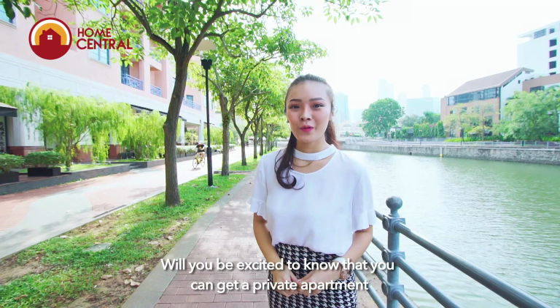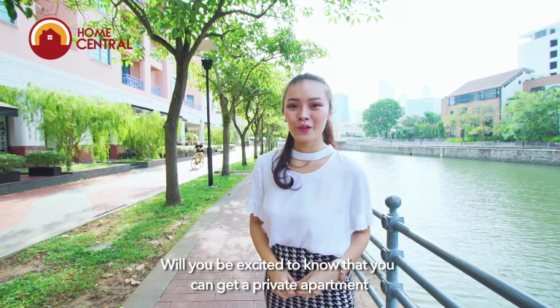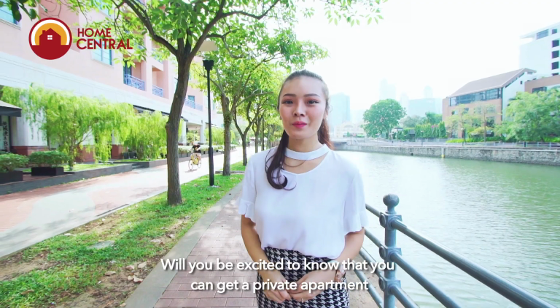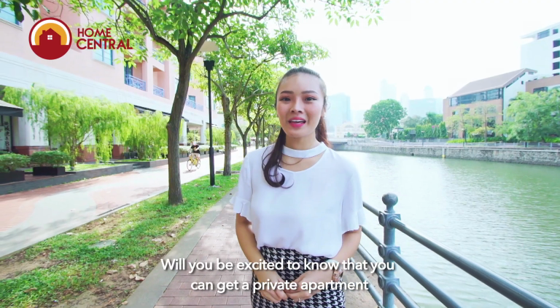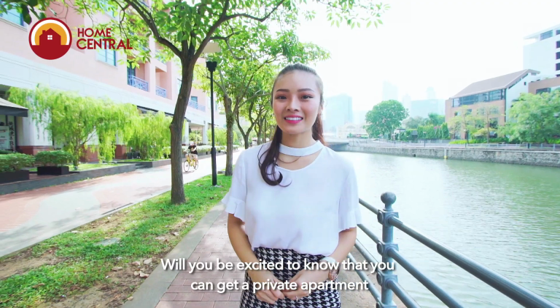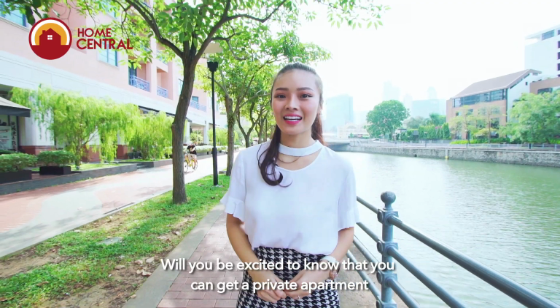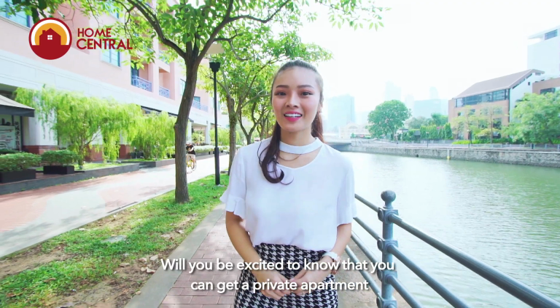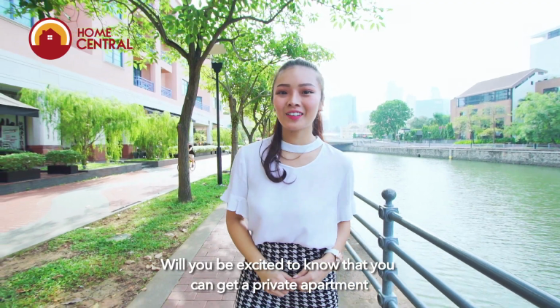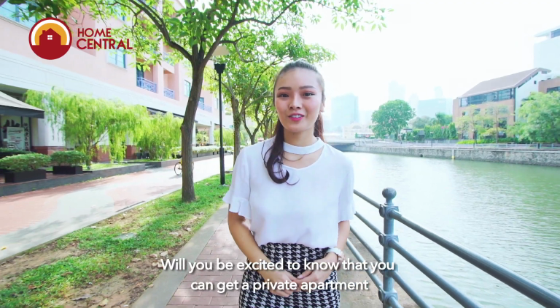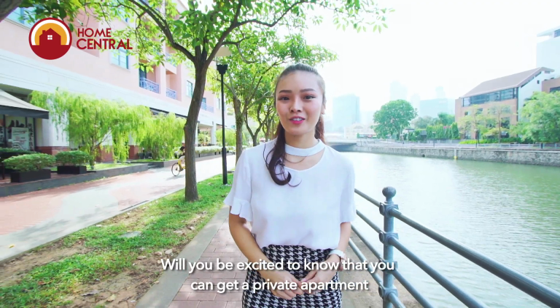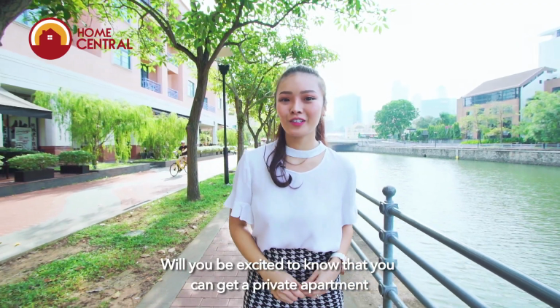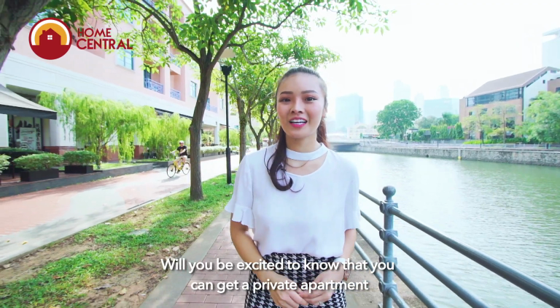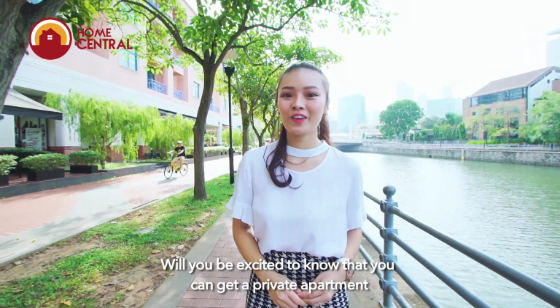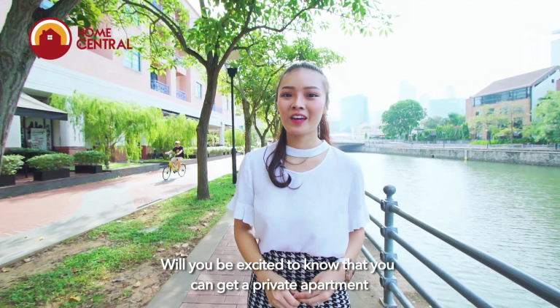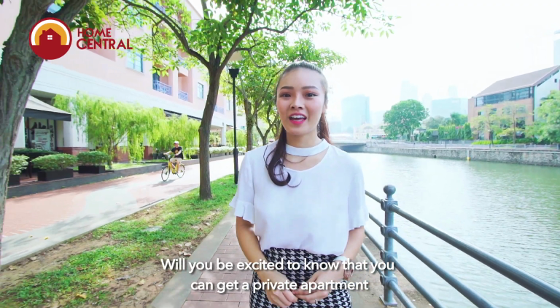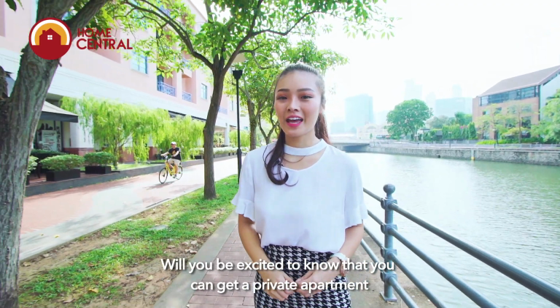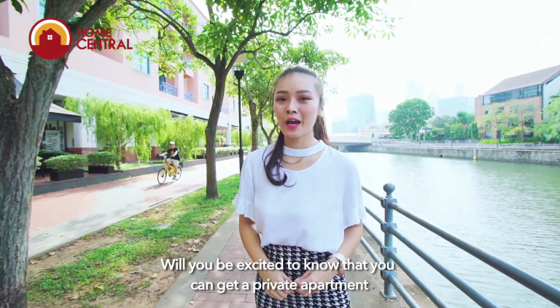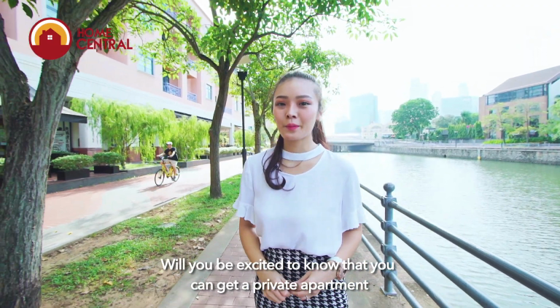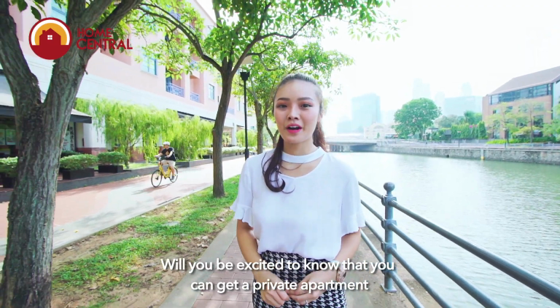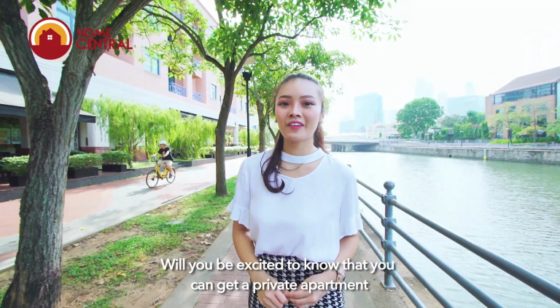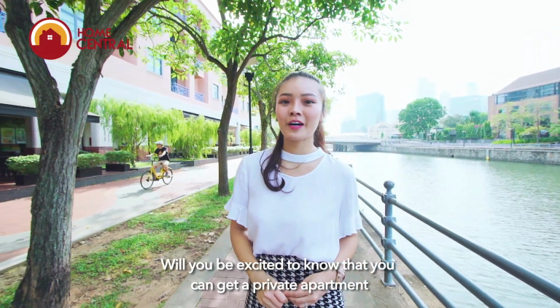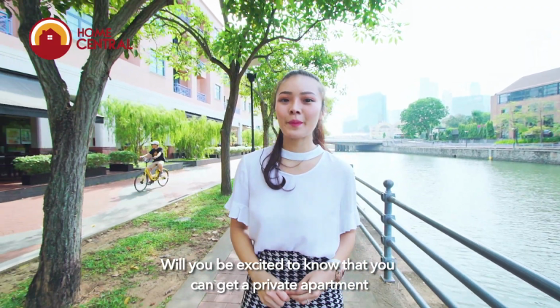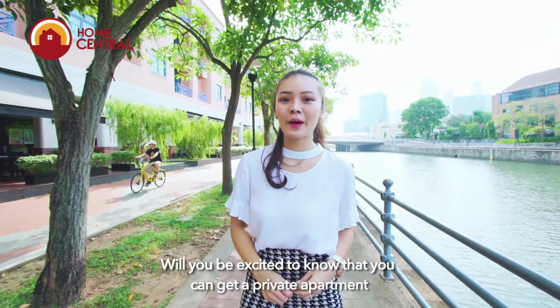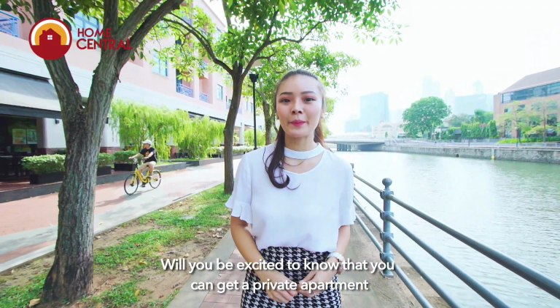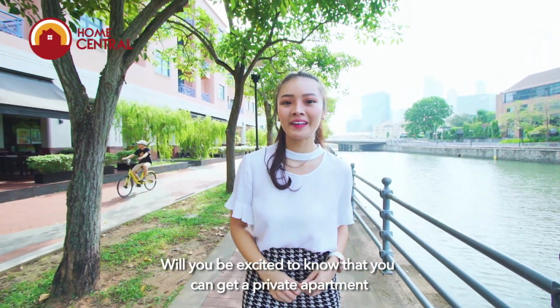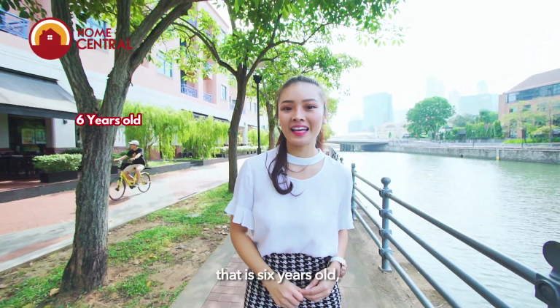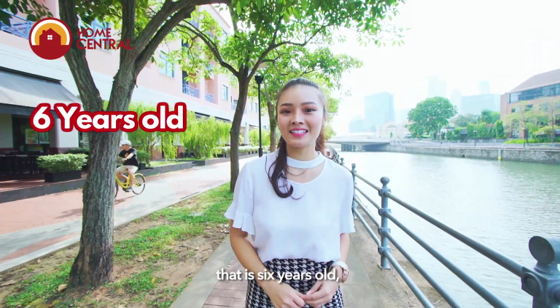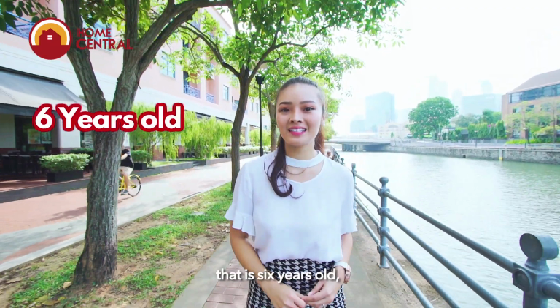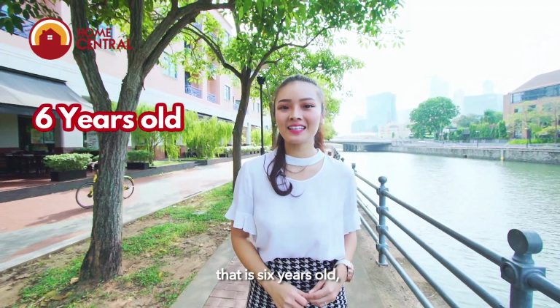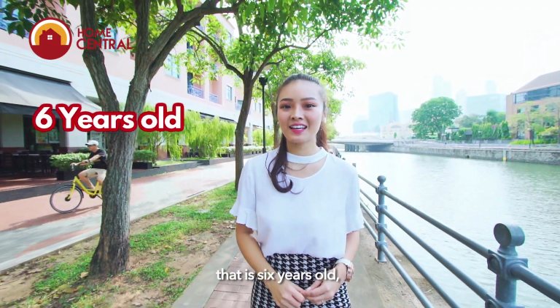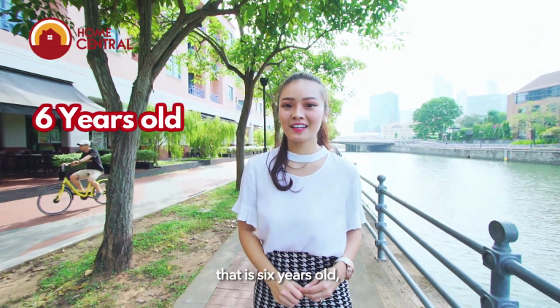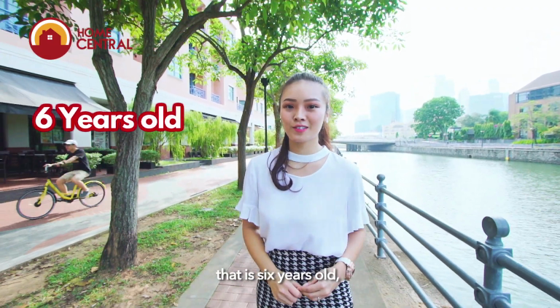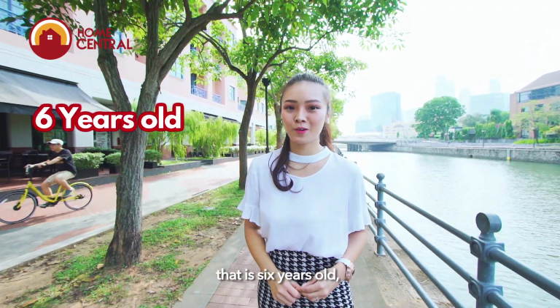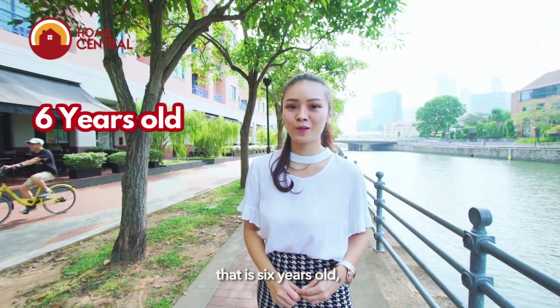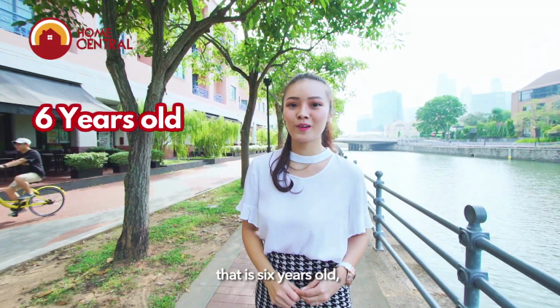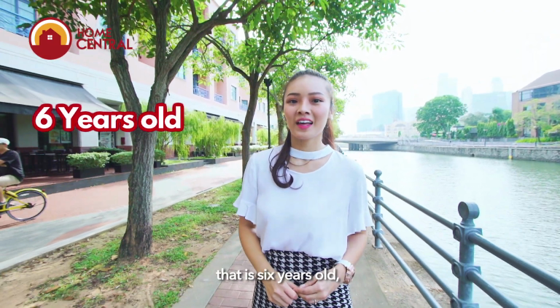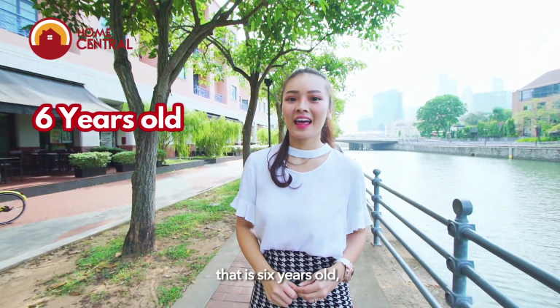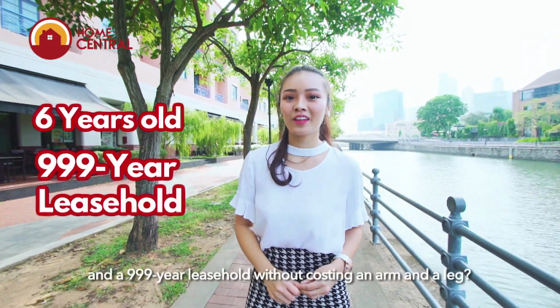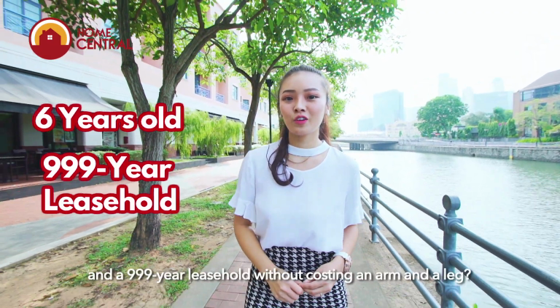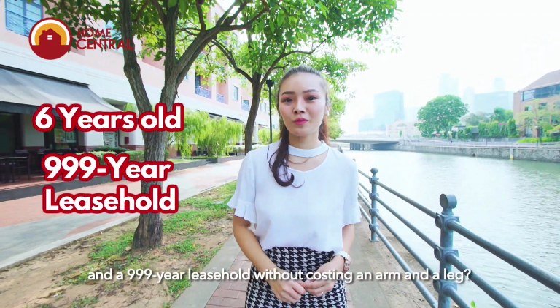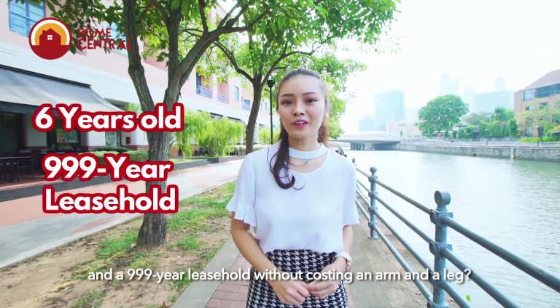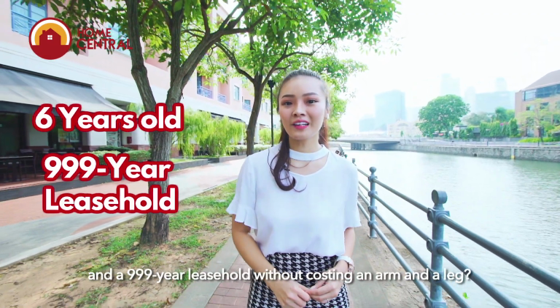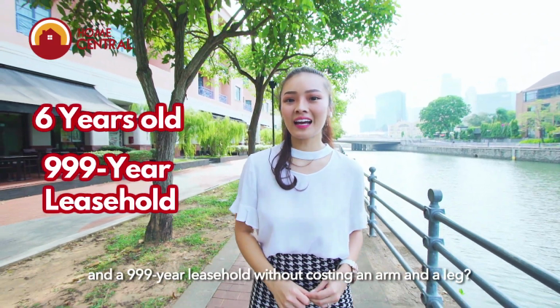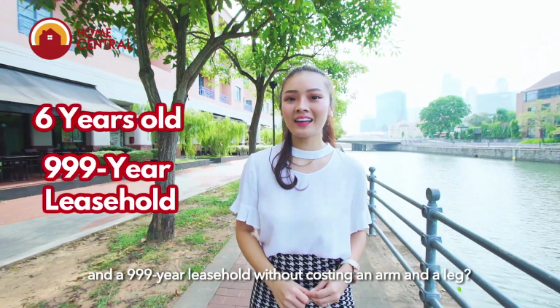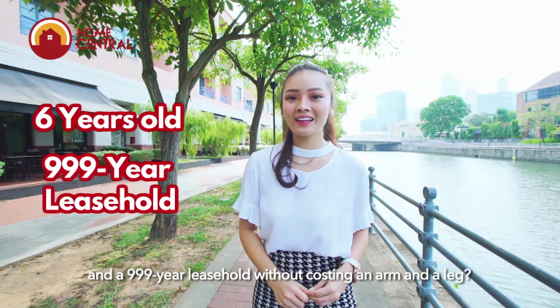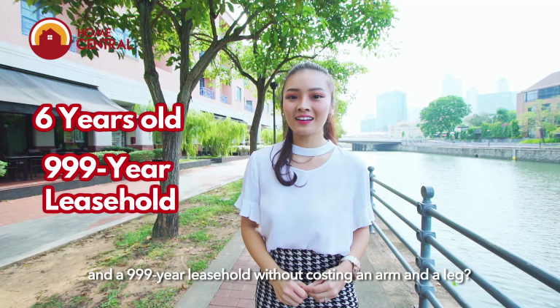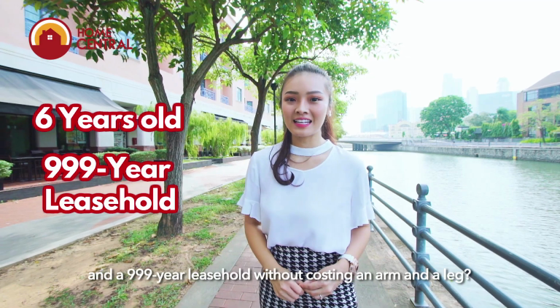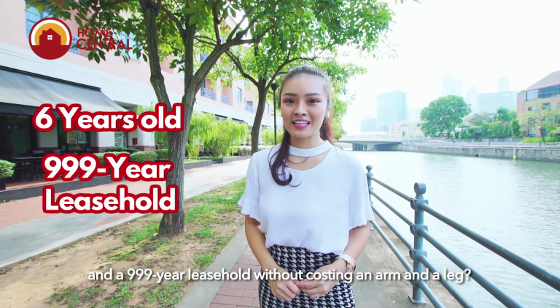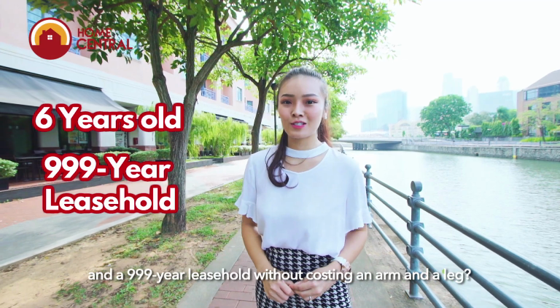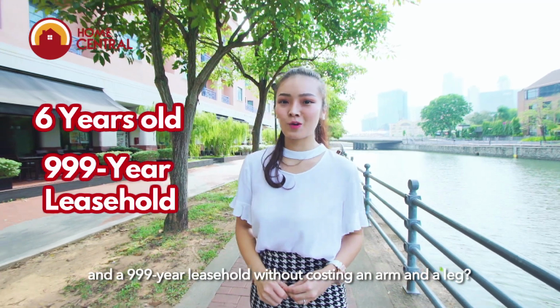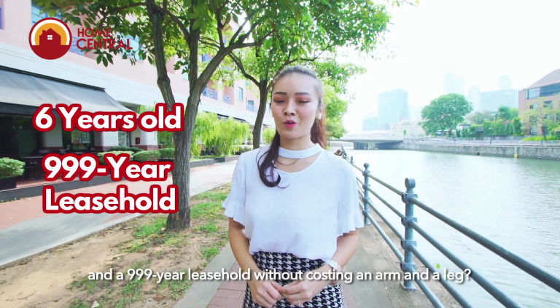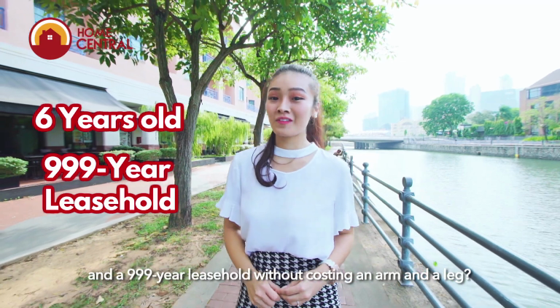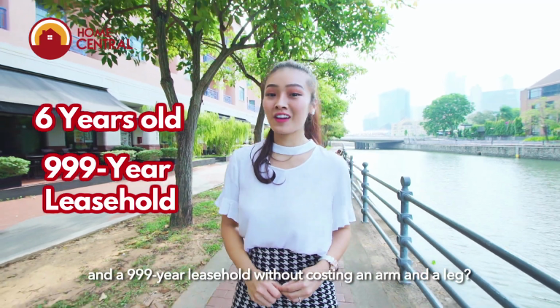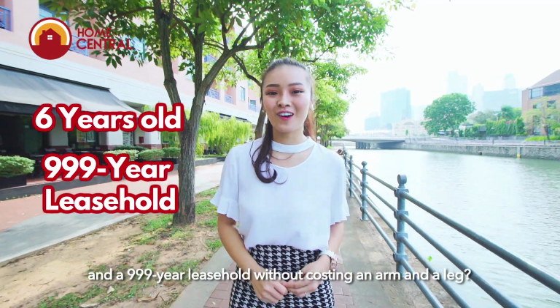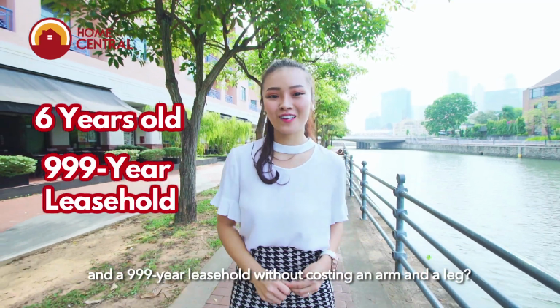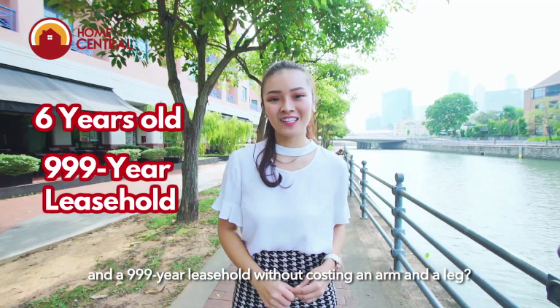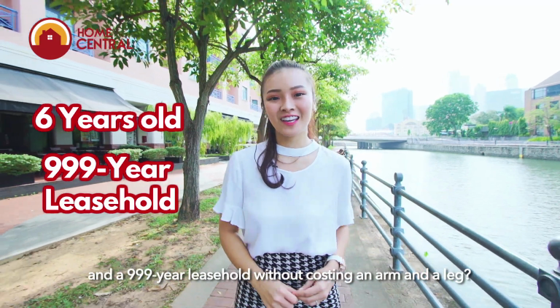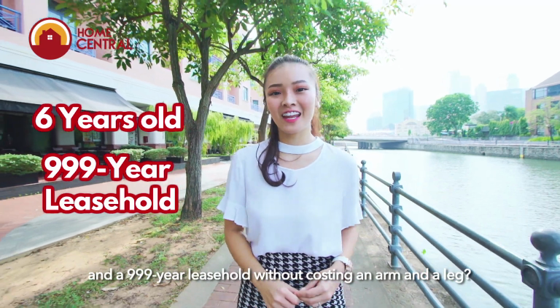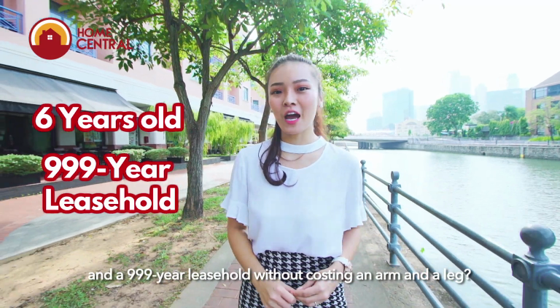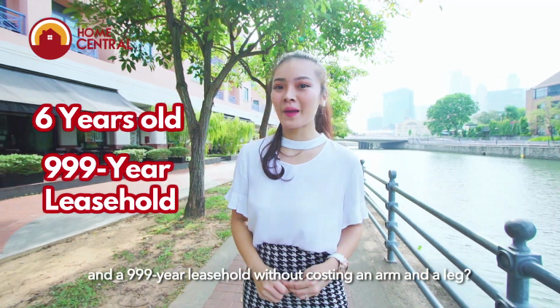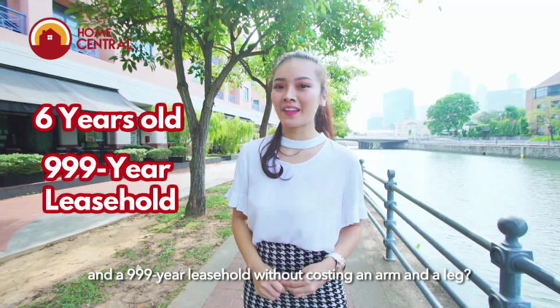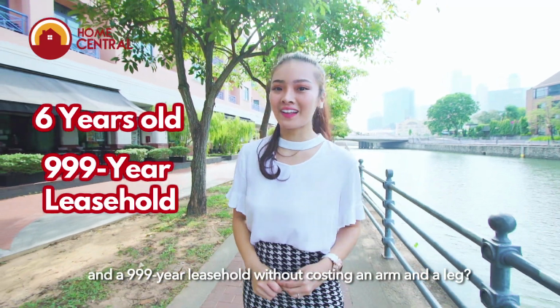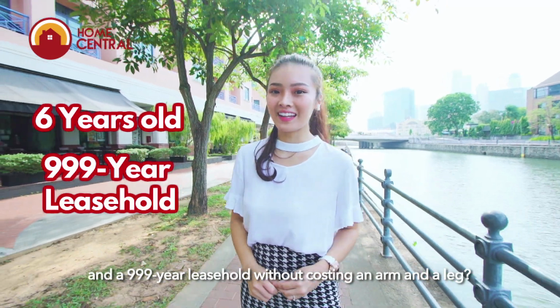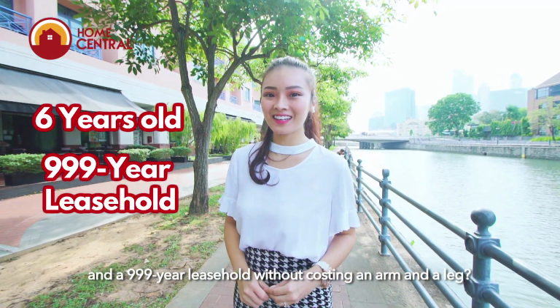Are you excited to know that you can get a private apartment that is 6 years old and a 999-year leasehold without costing an arm and a leg?